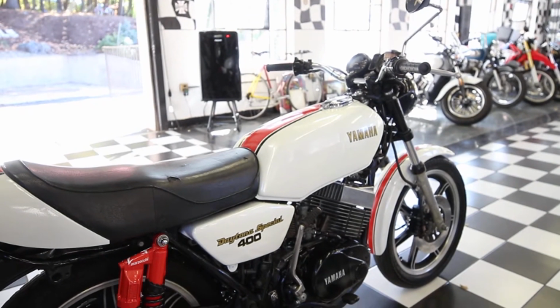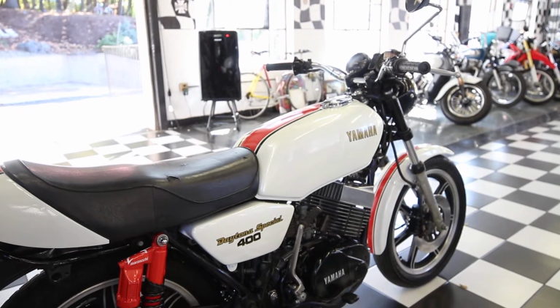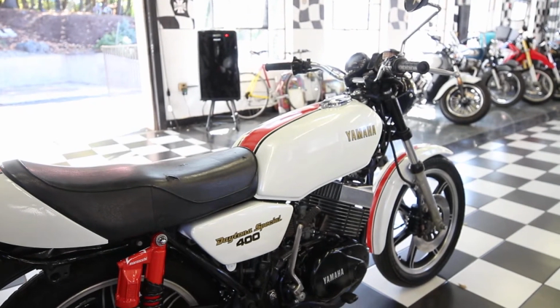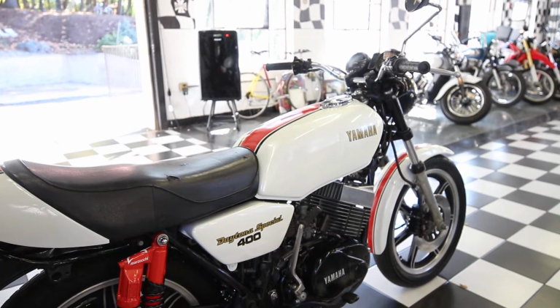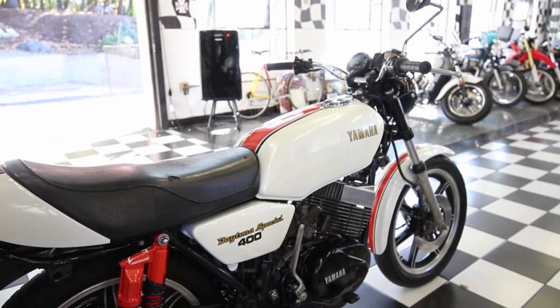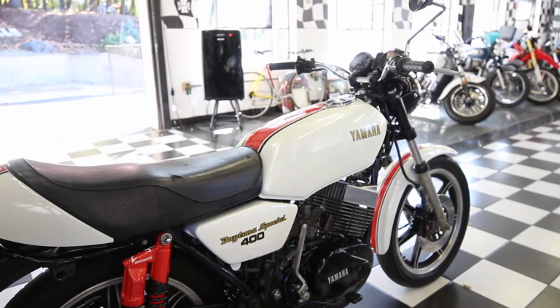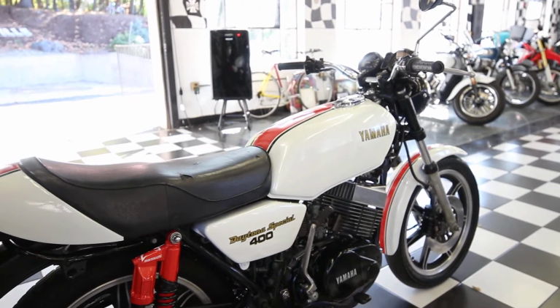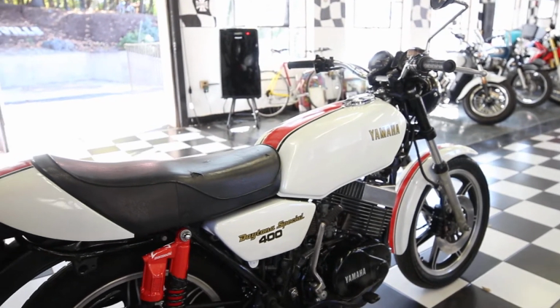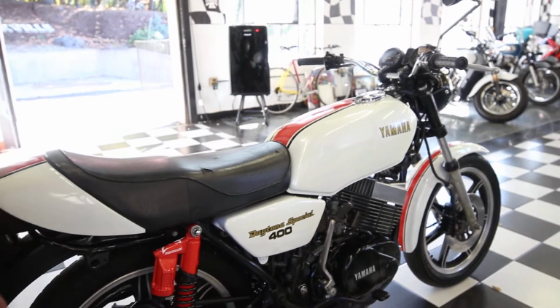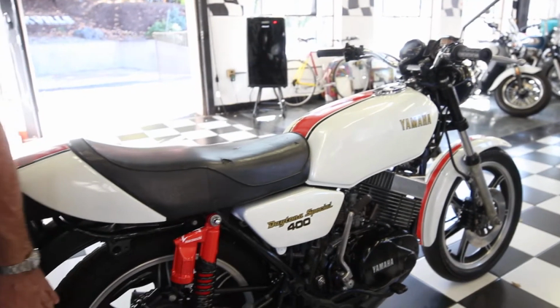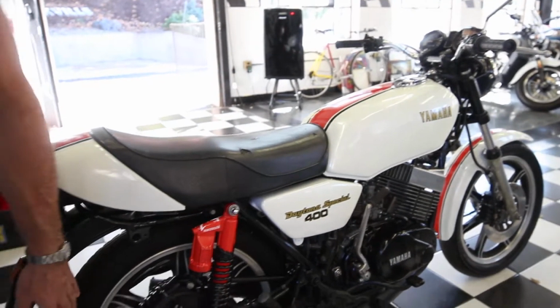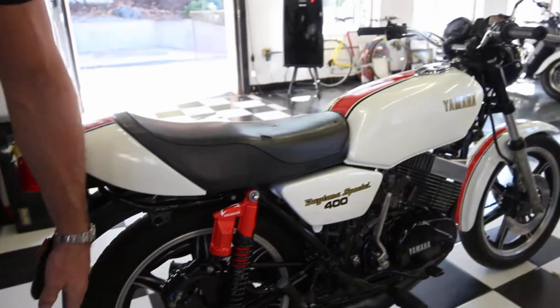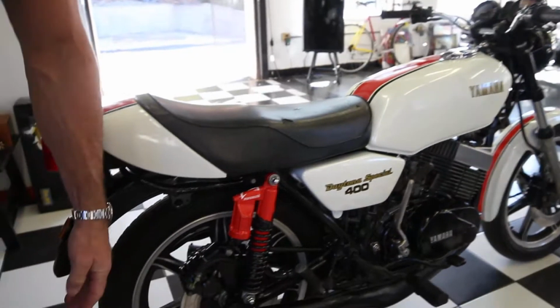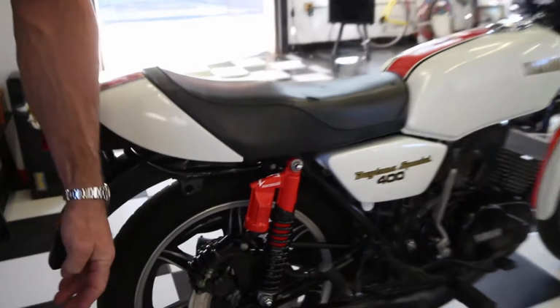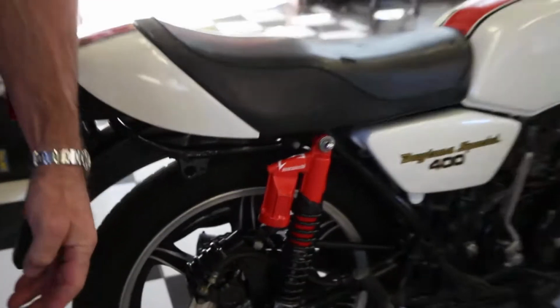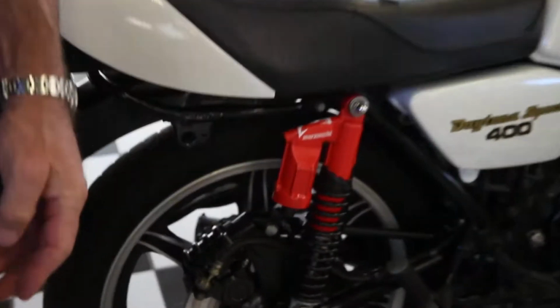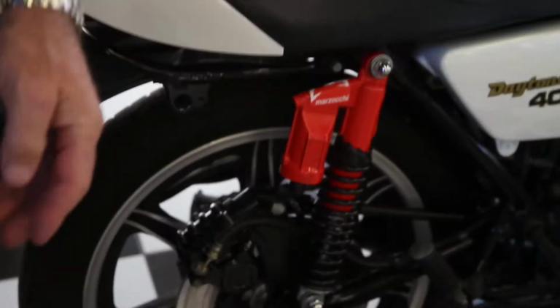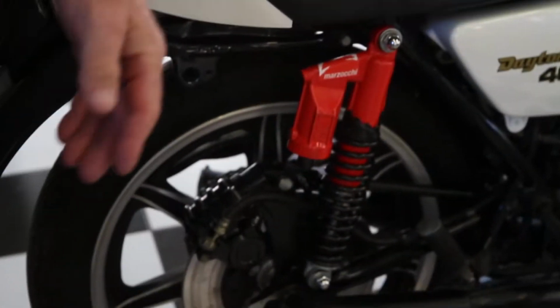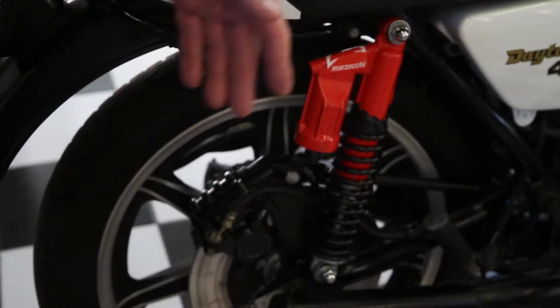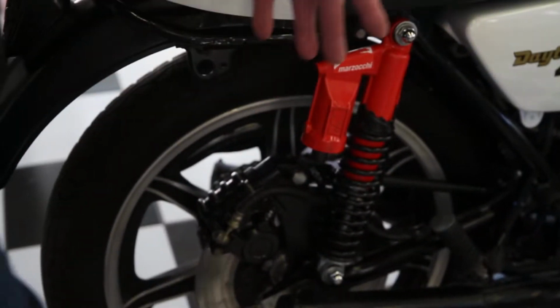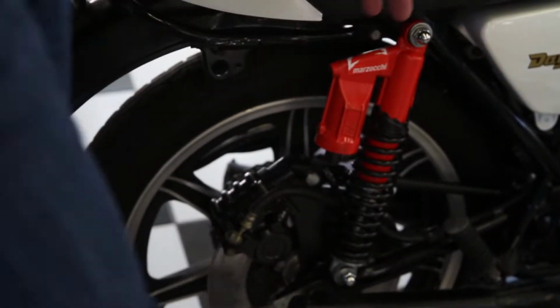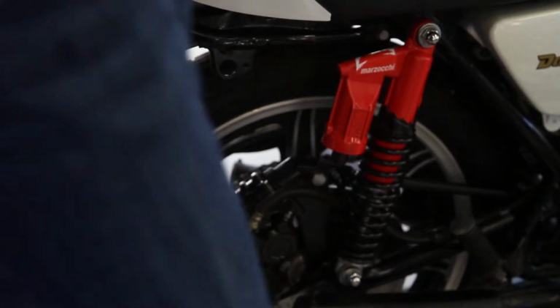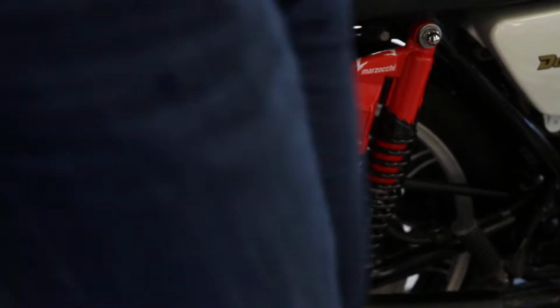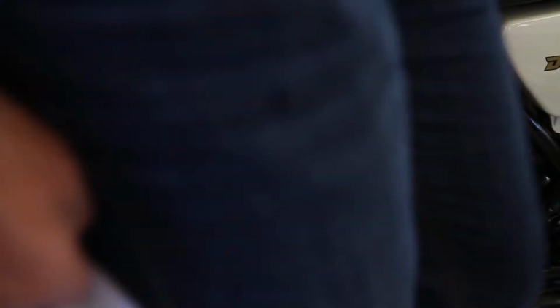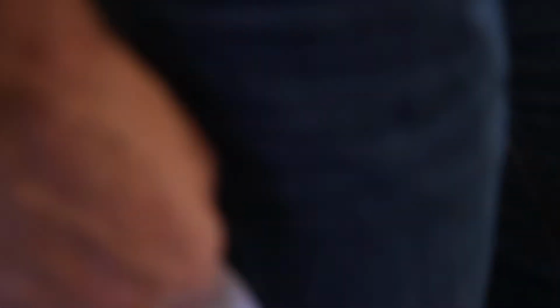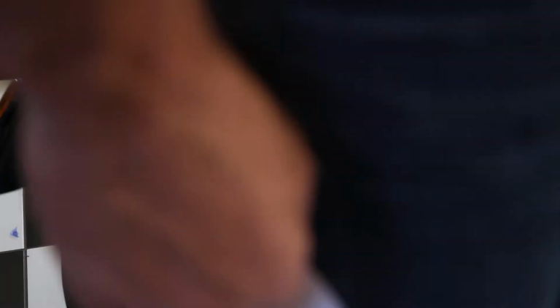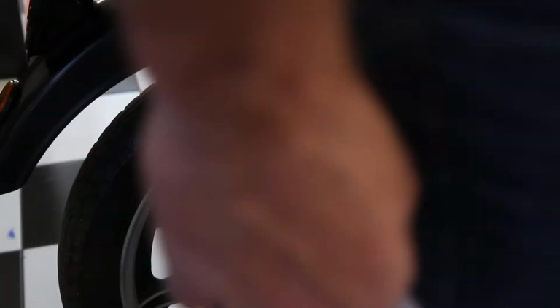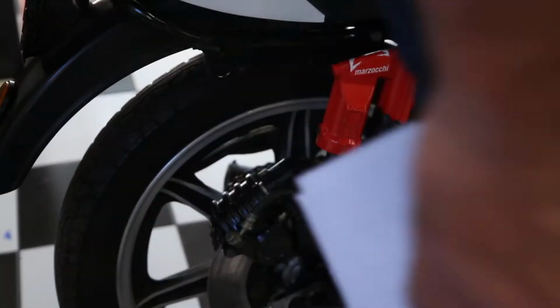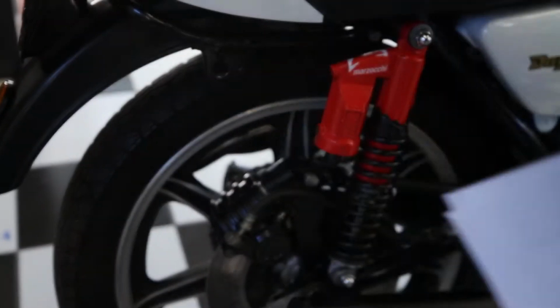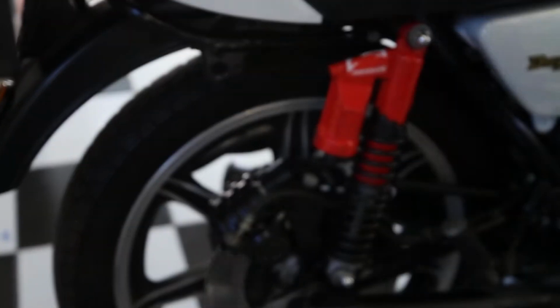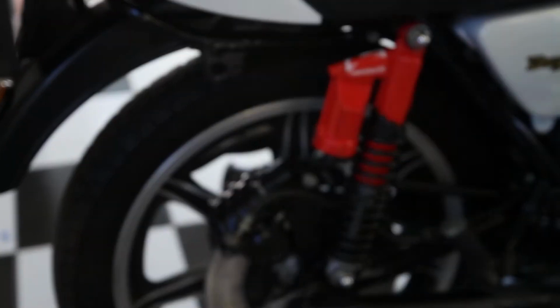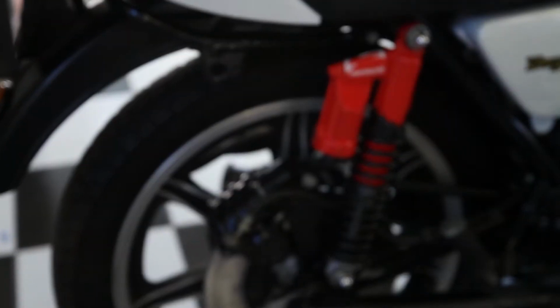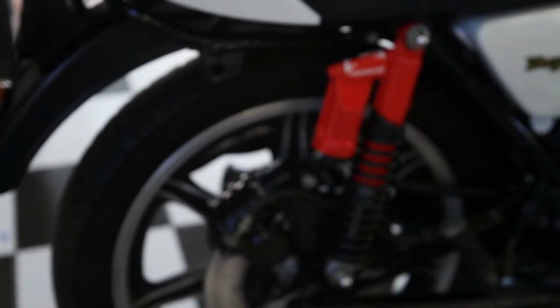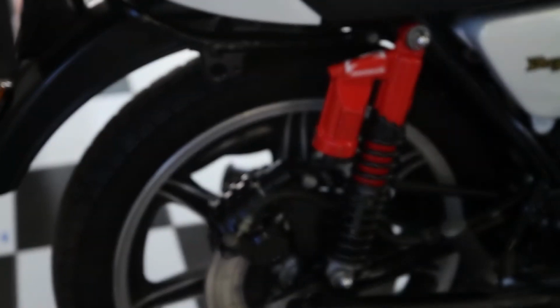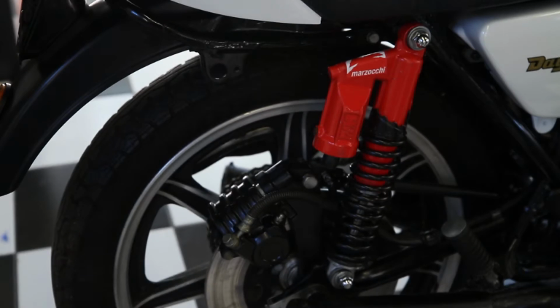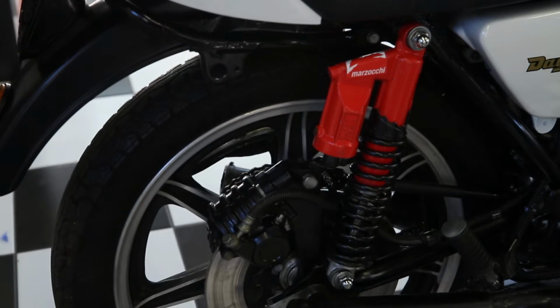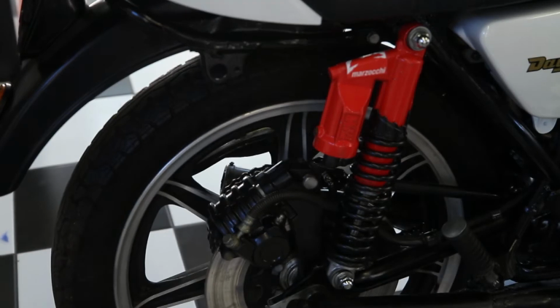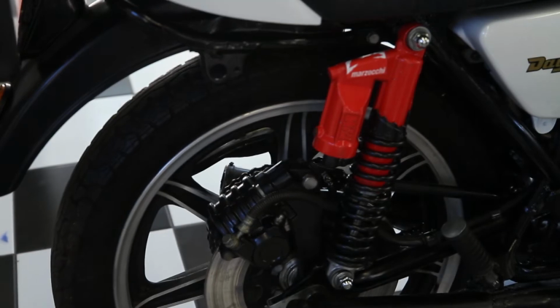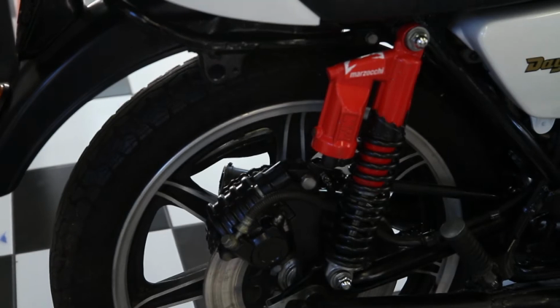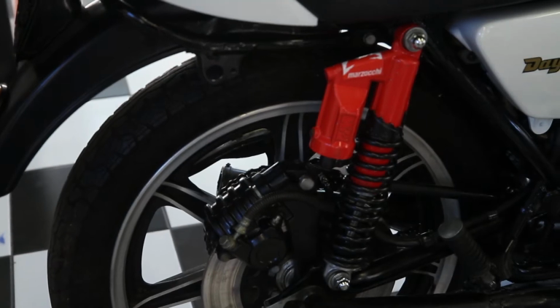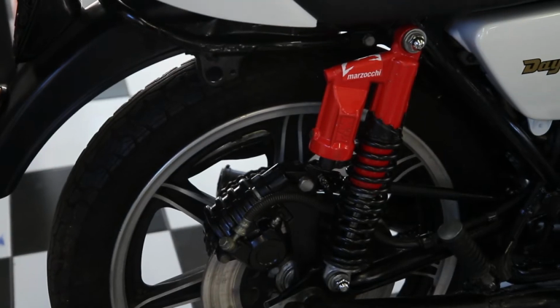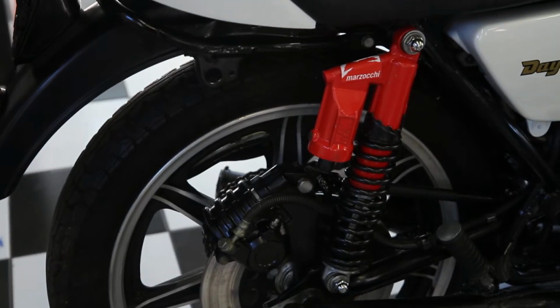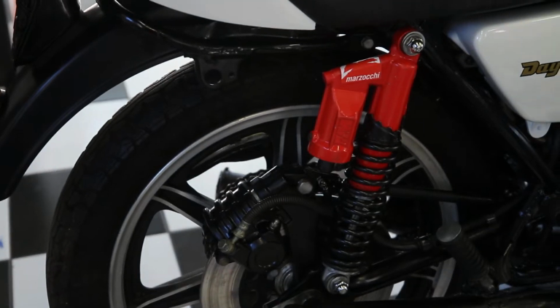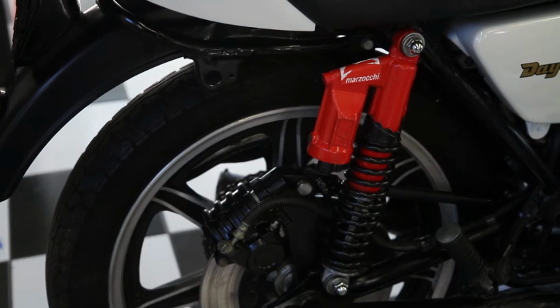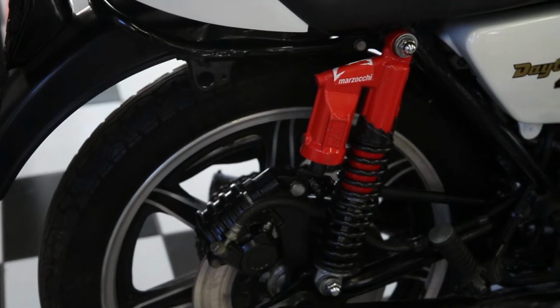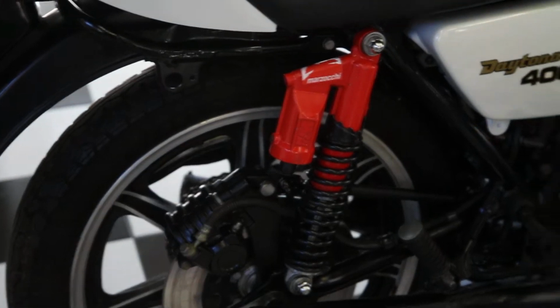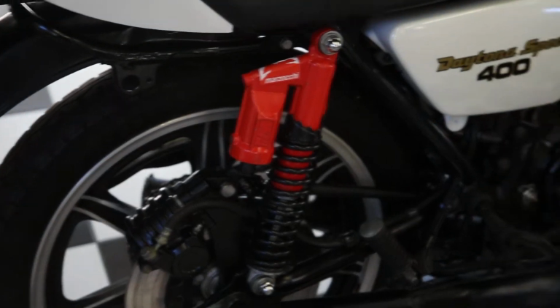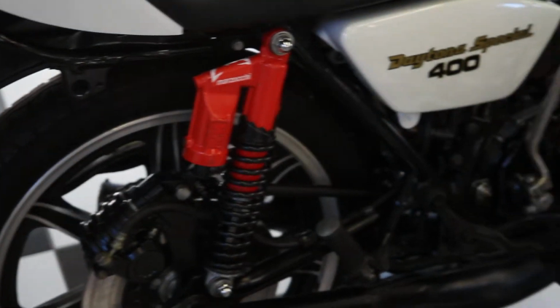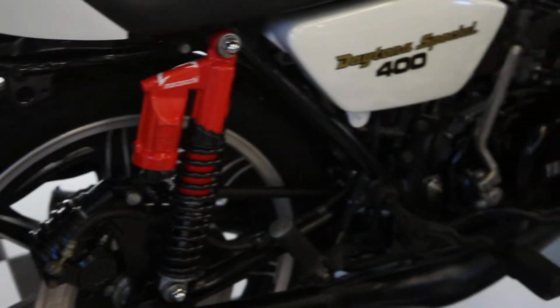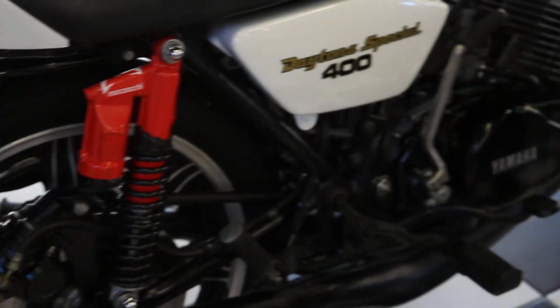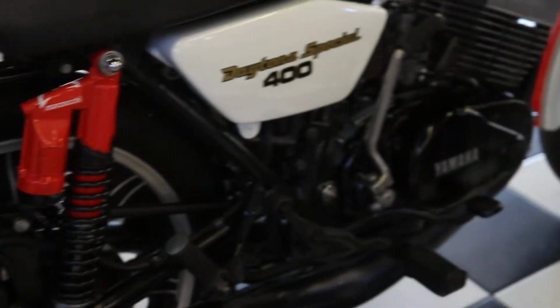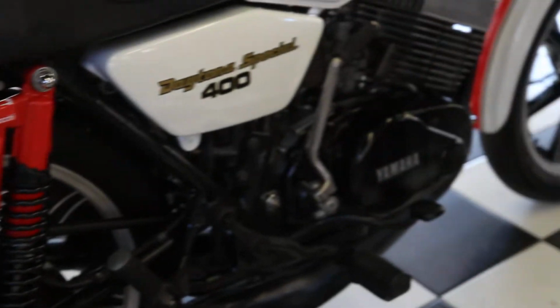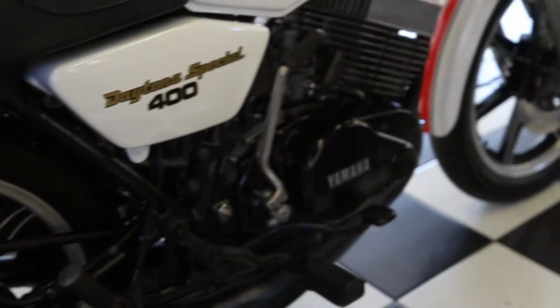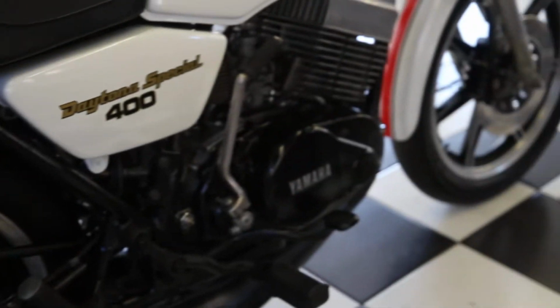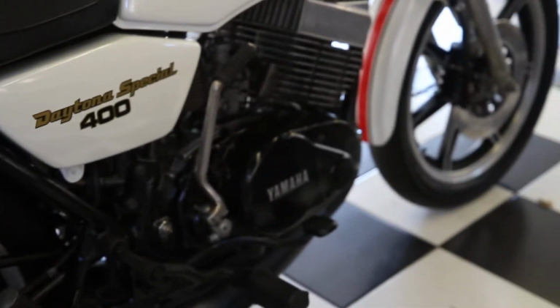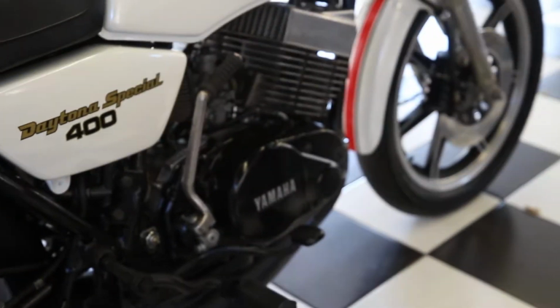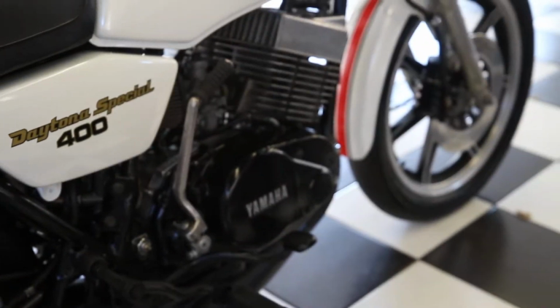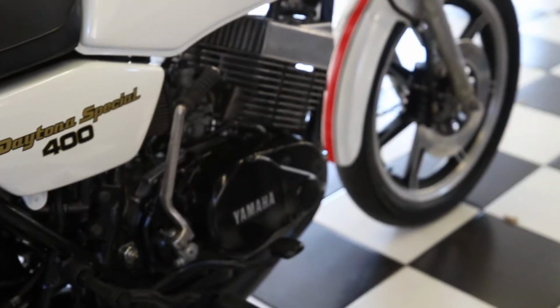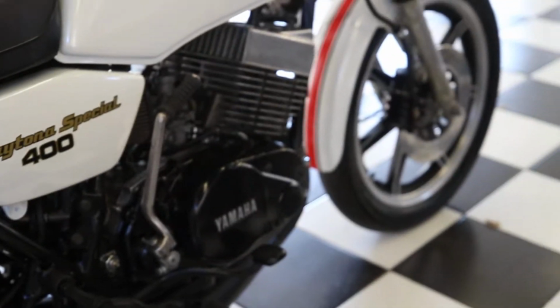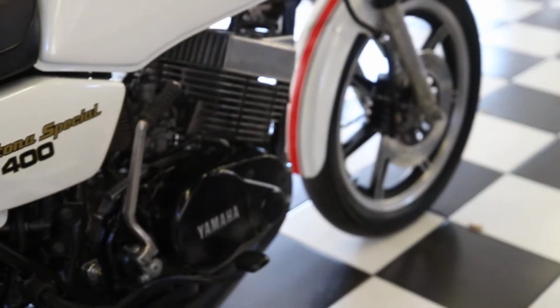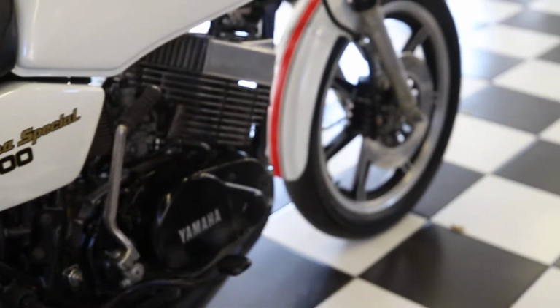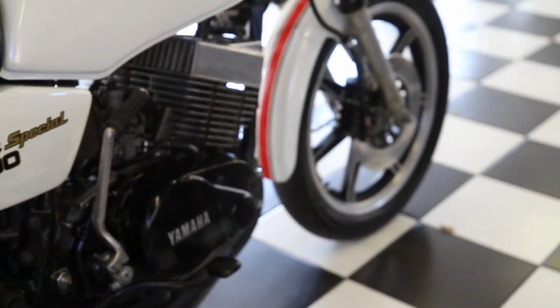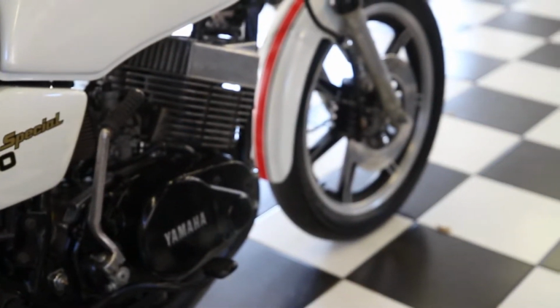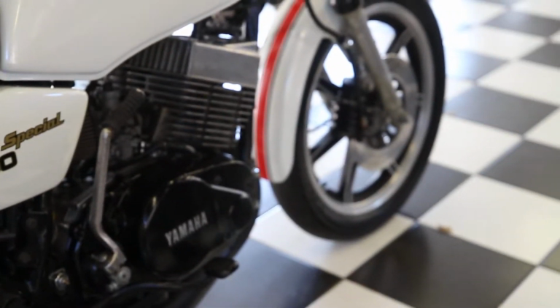The original Yamaha factory mags are beautiful. The frame is in beautiful condition. Take a close-up of the rims — the rims are beautiful. The front forks are beautiful.